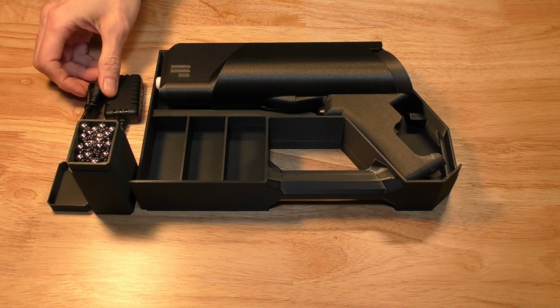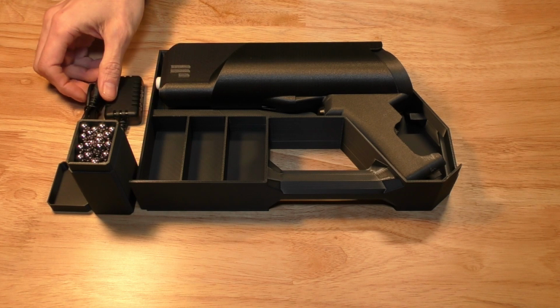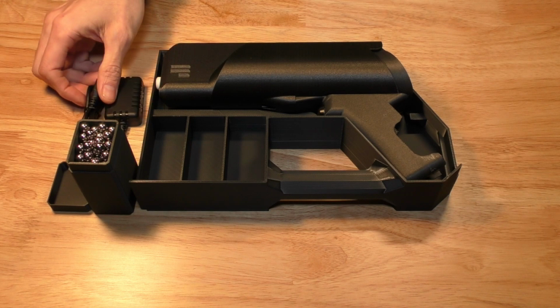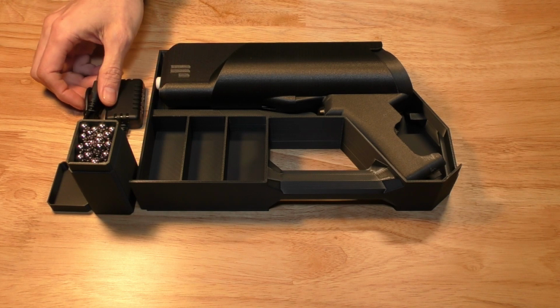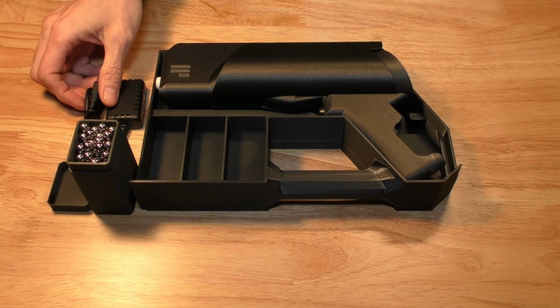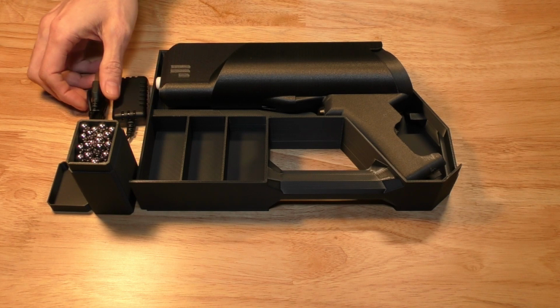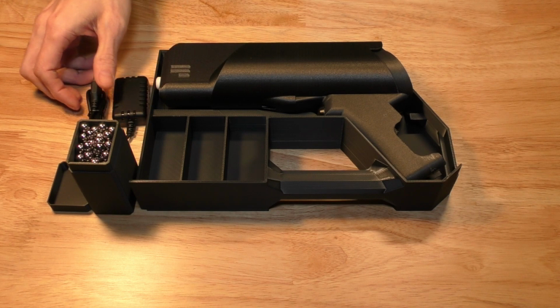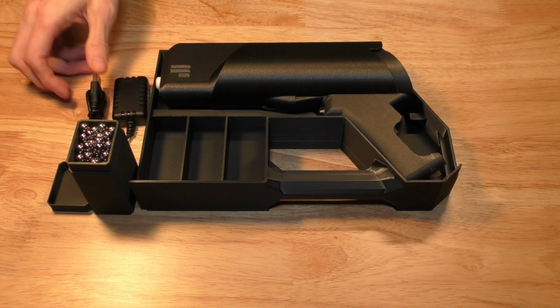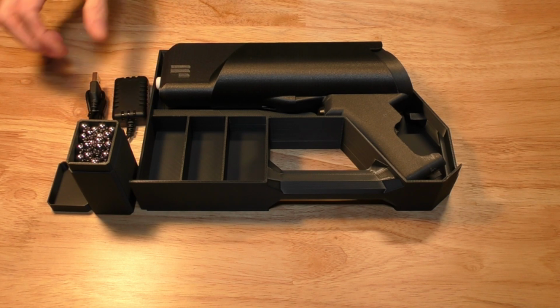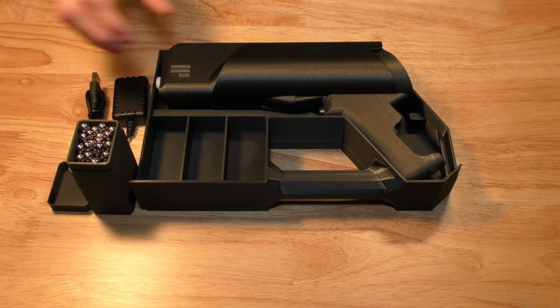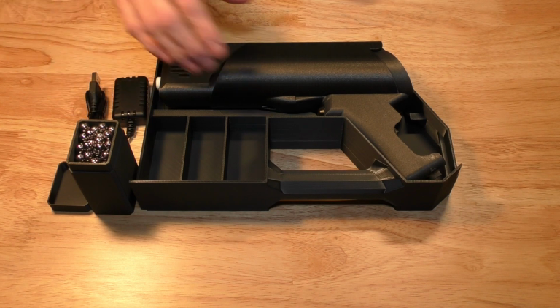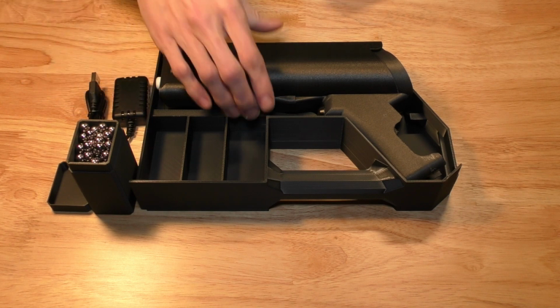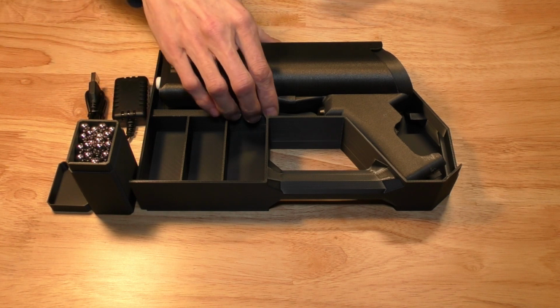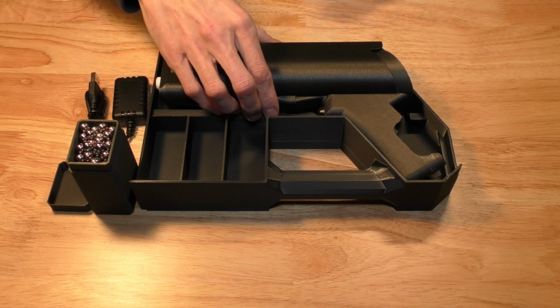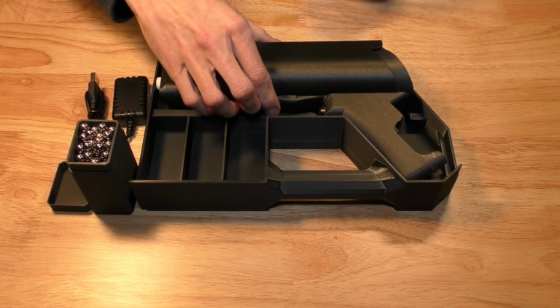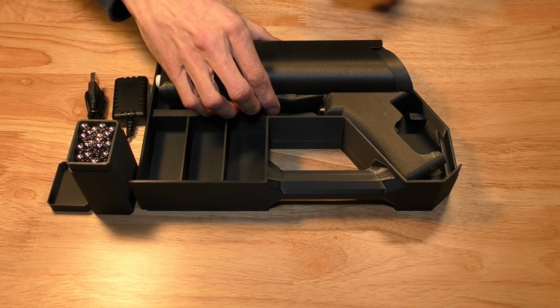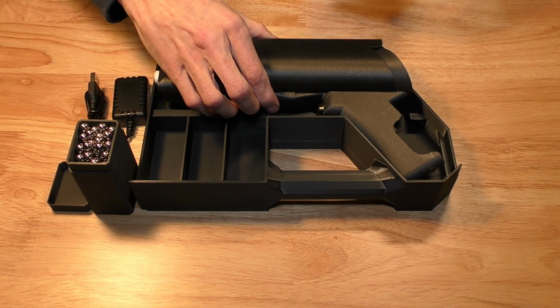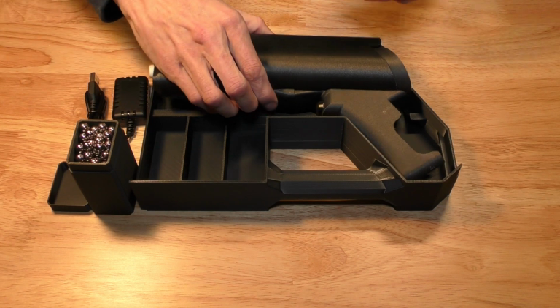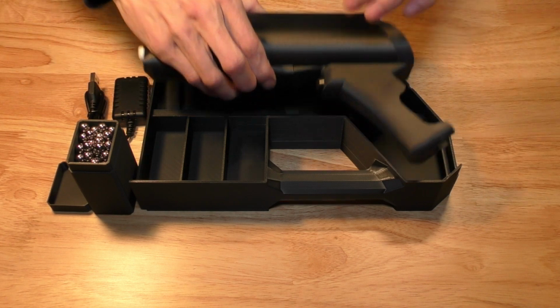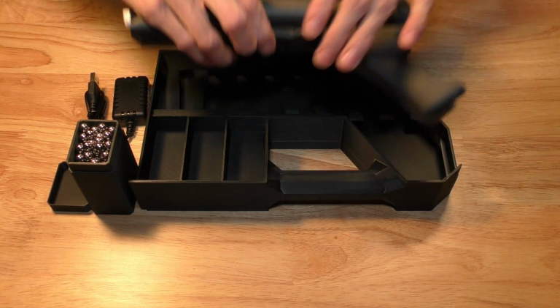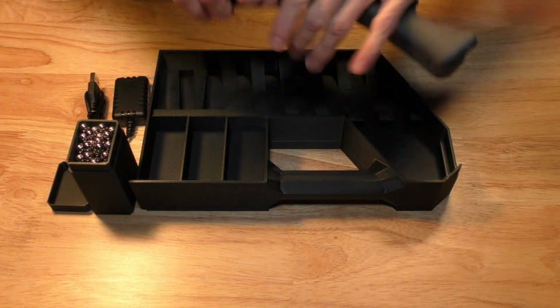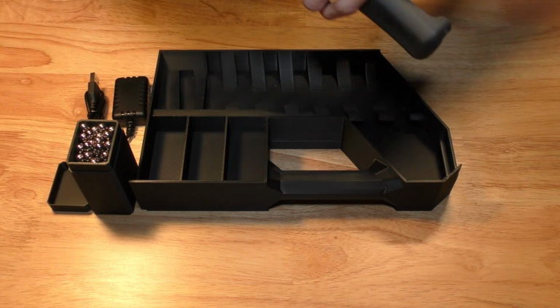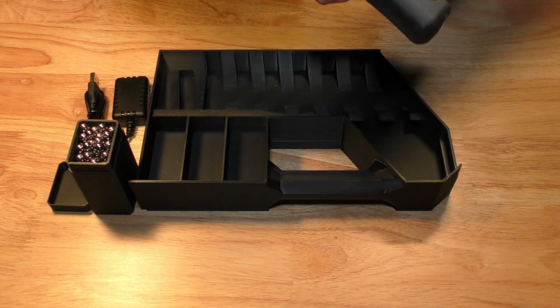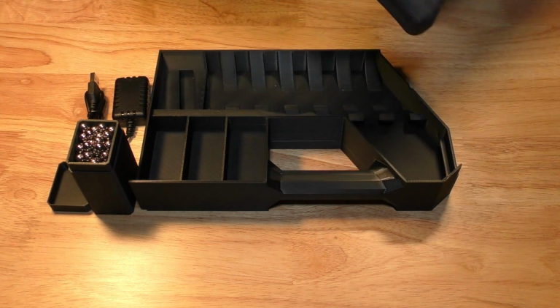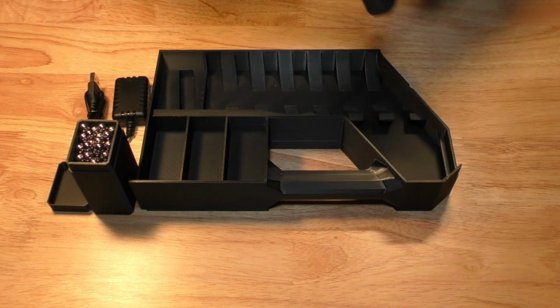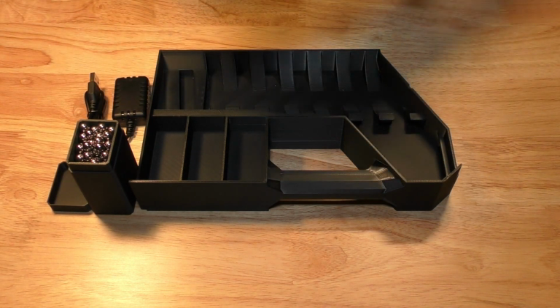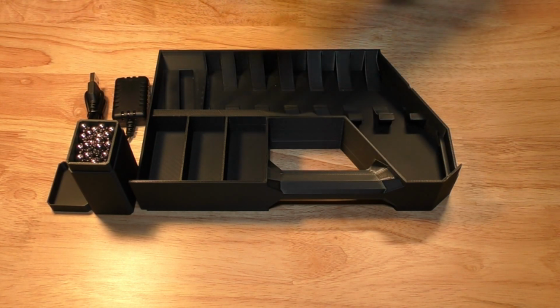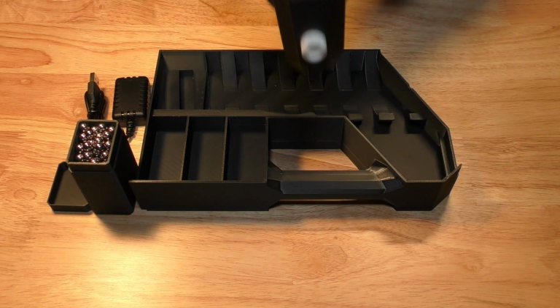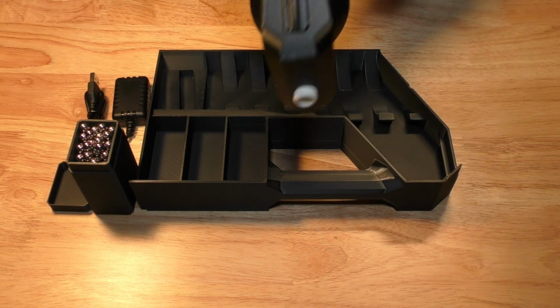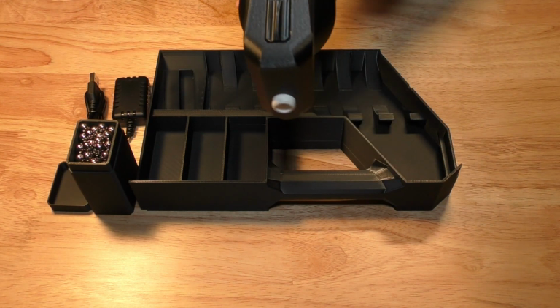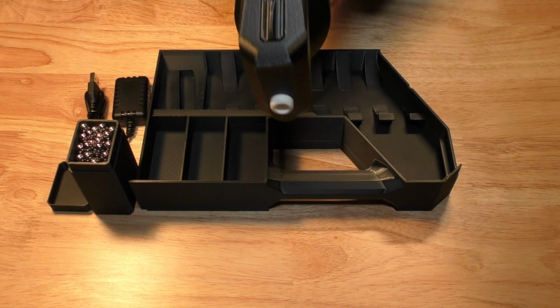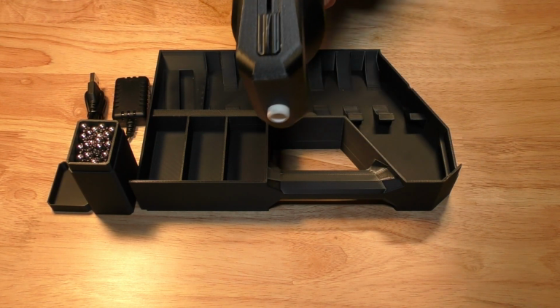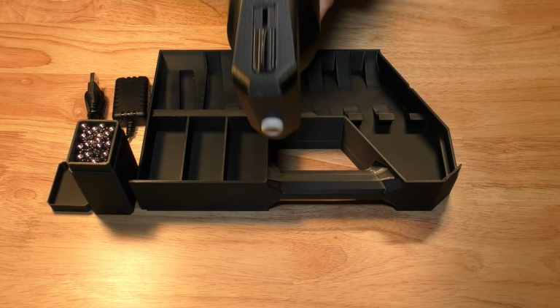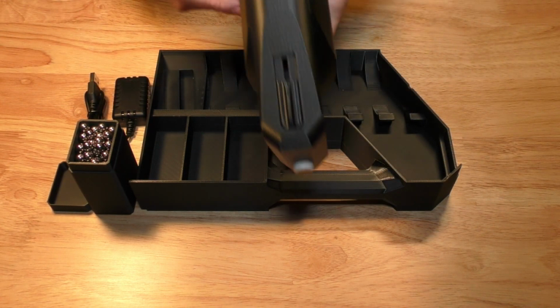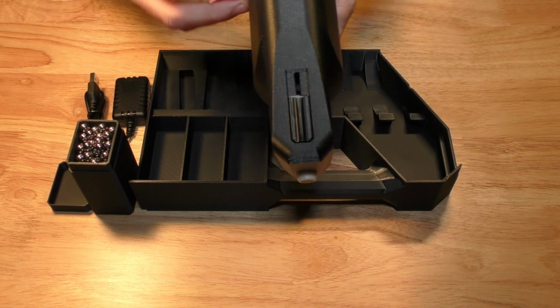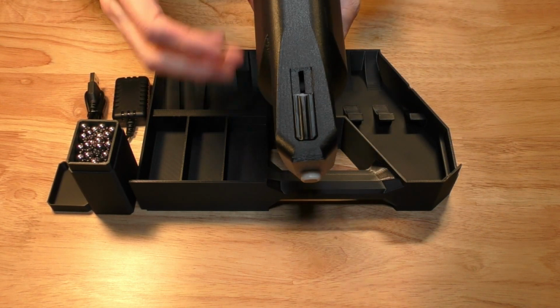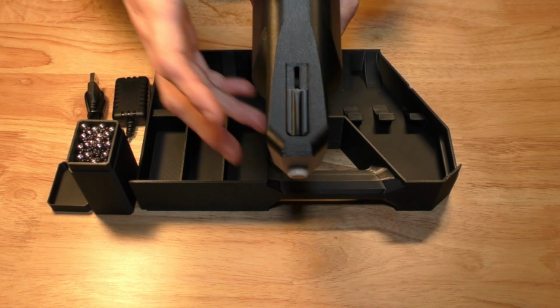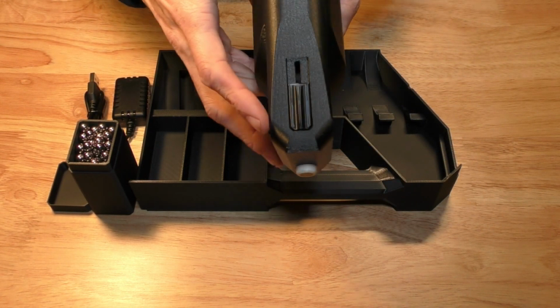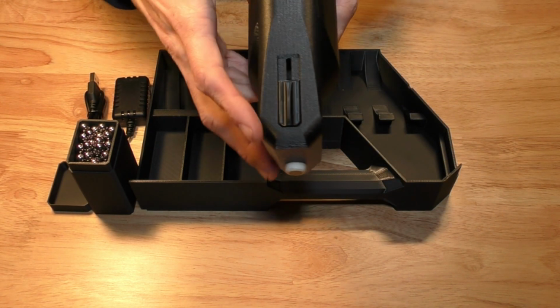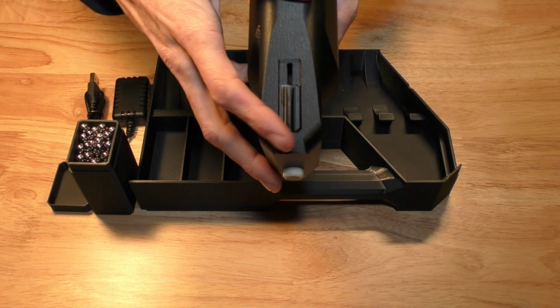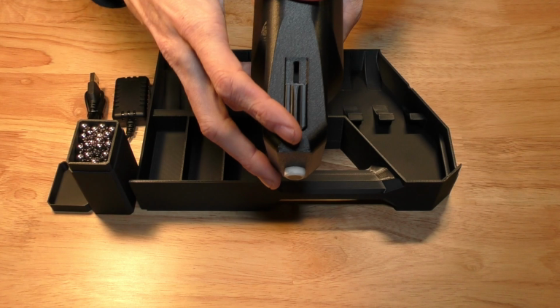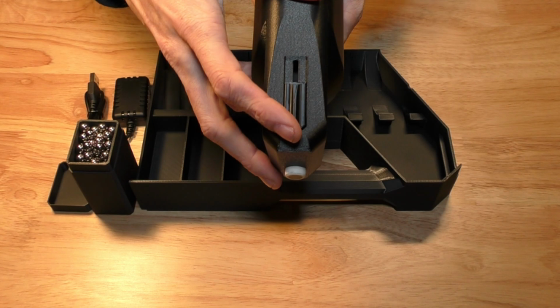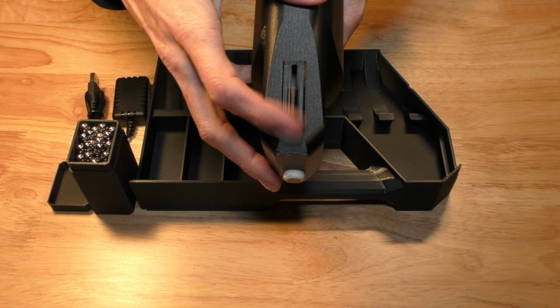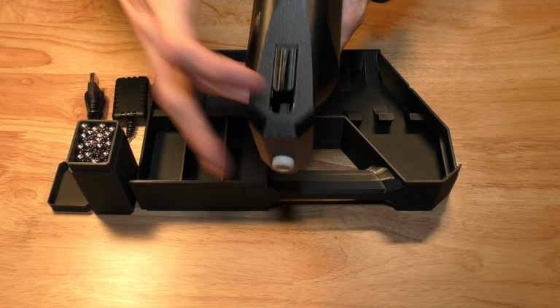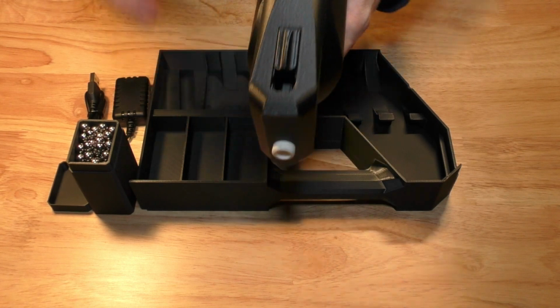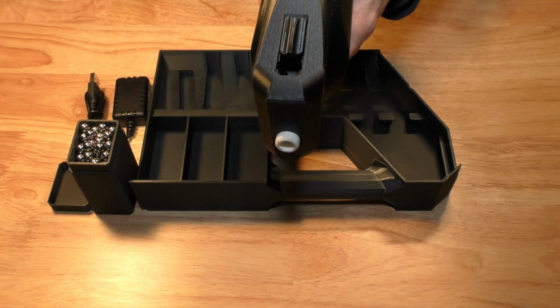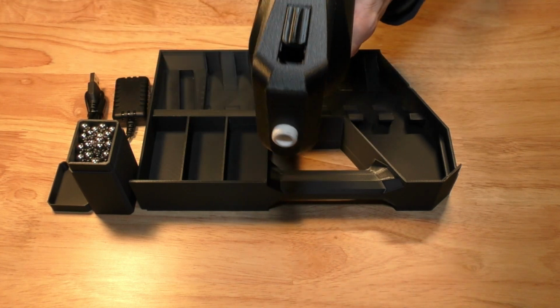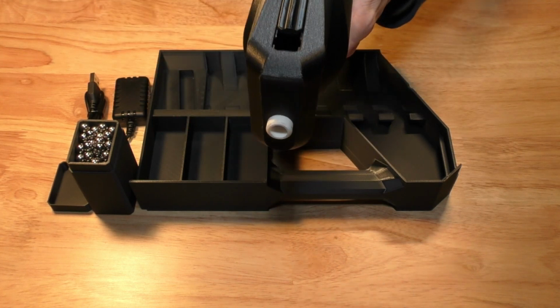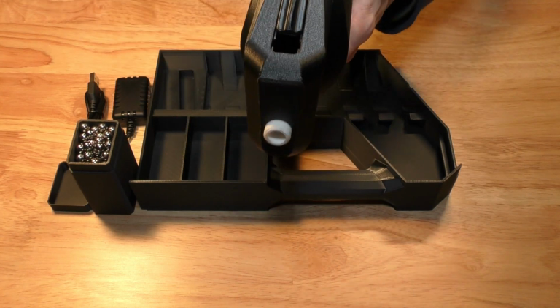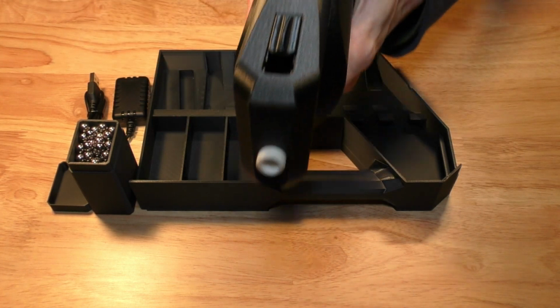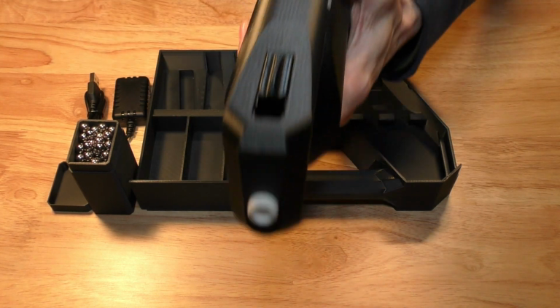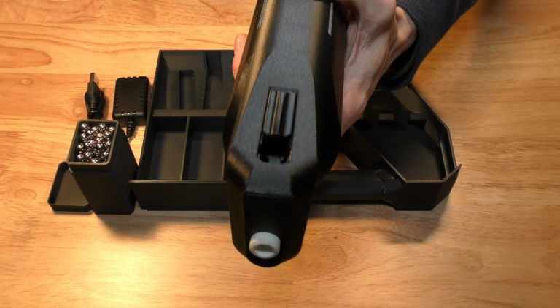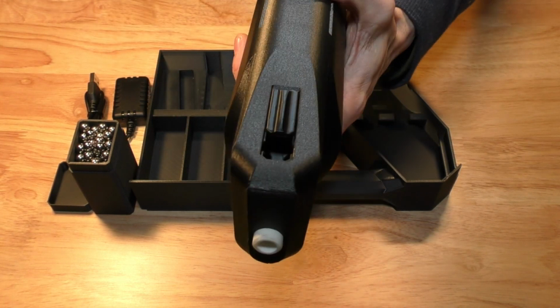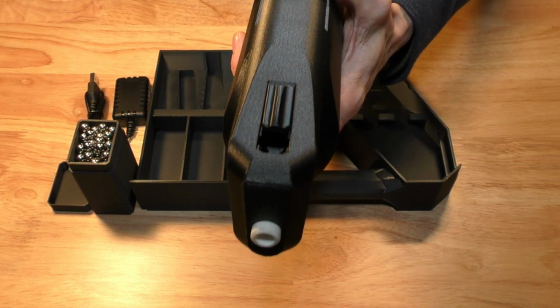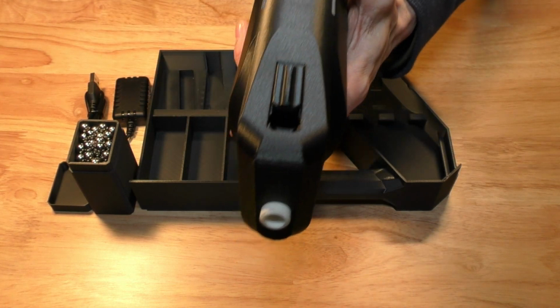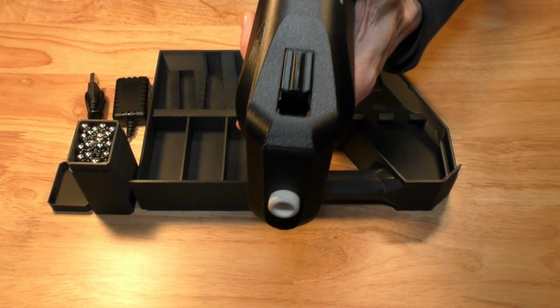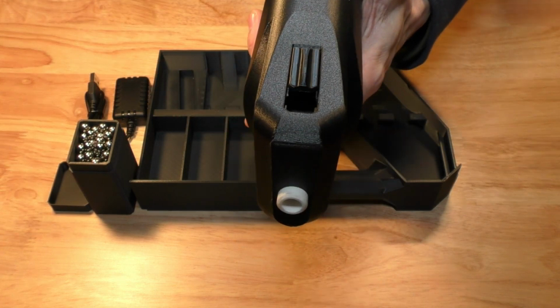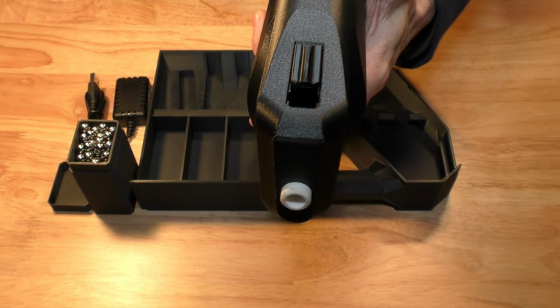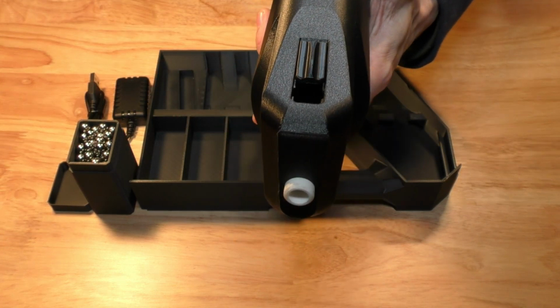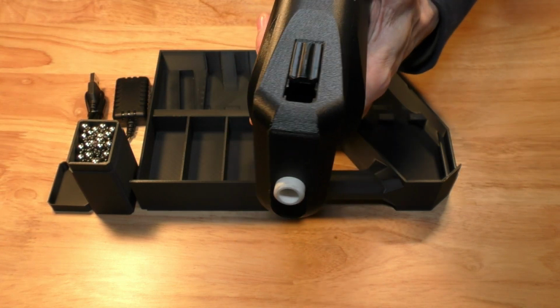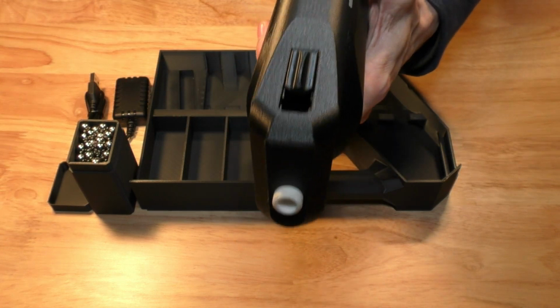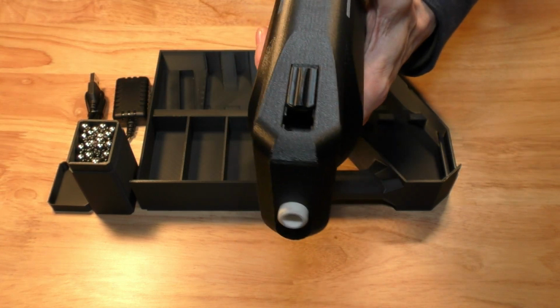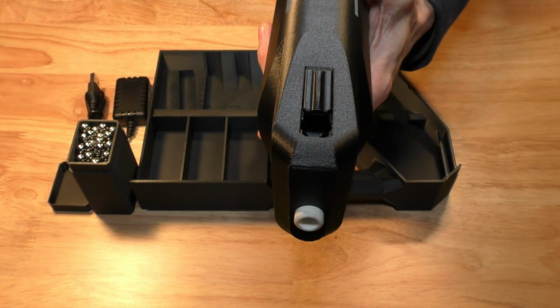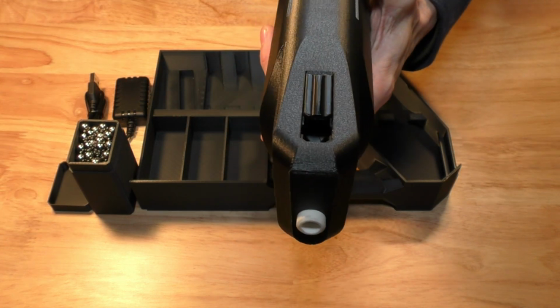Ammo is loaded into the Coil Gun by sliding the front sight back and dropping up to 40 rounds inside the chamber.